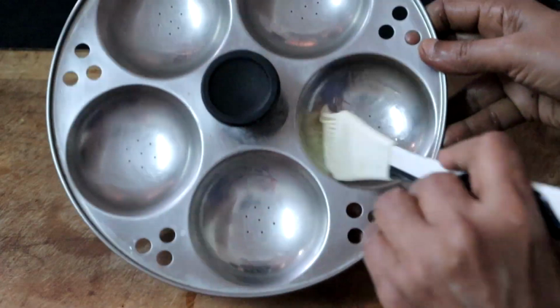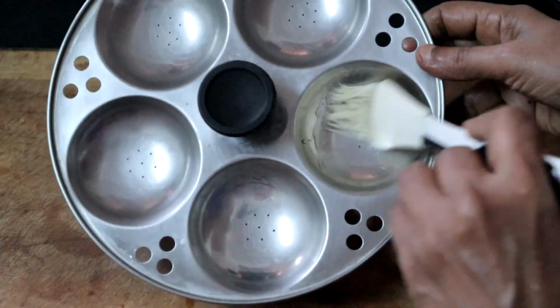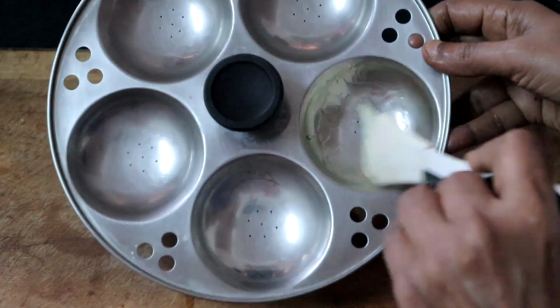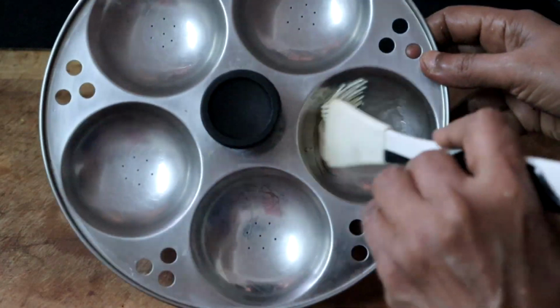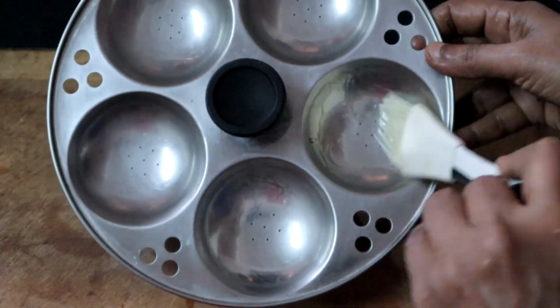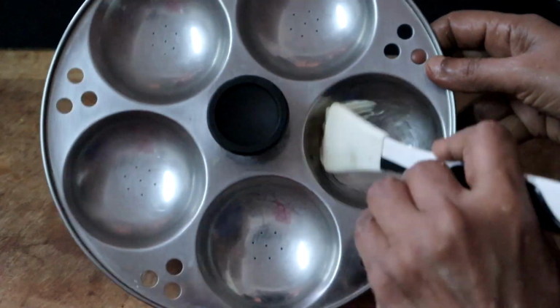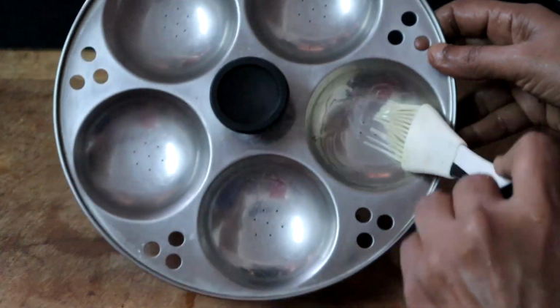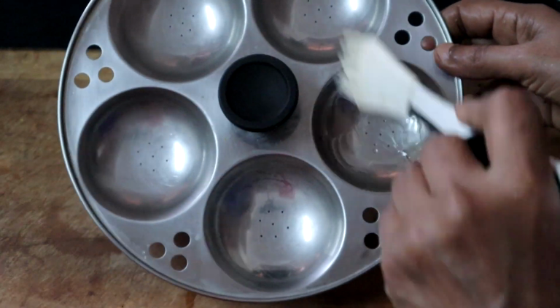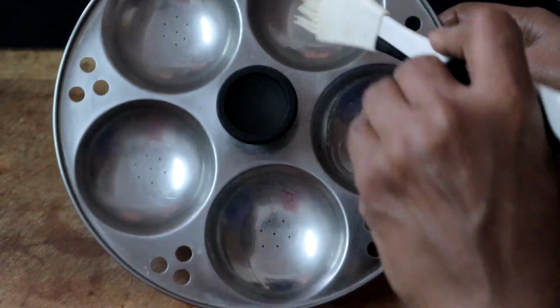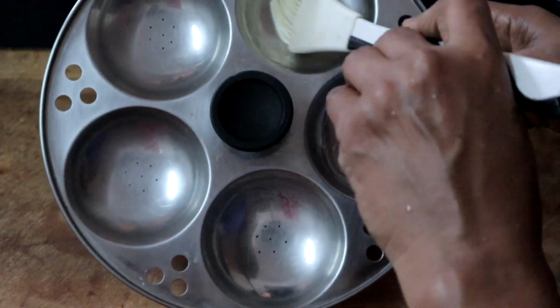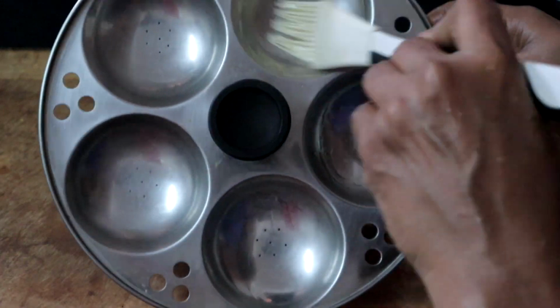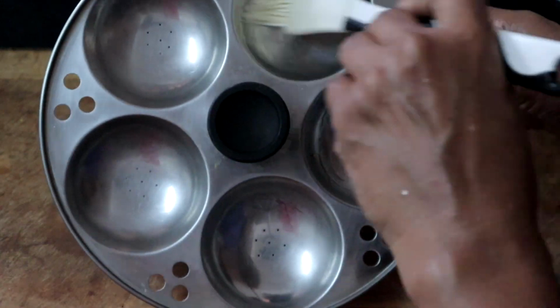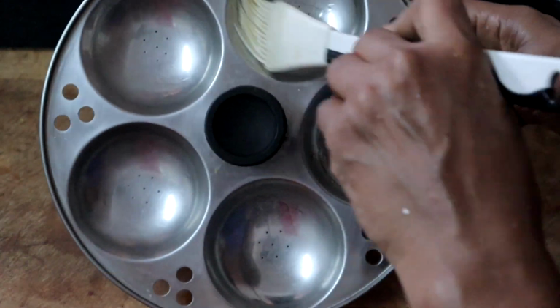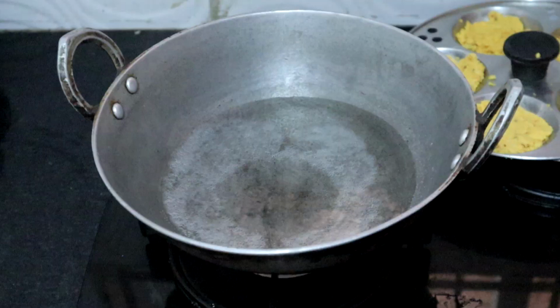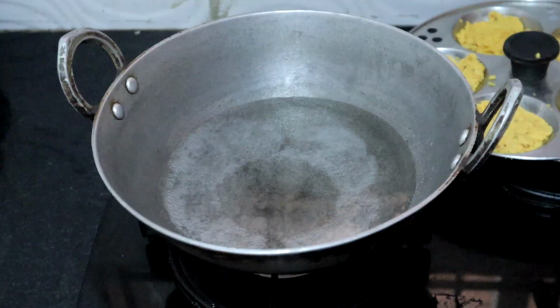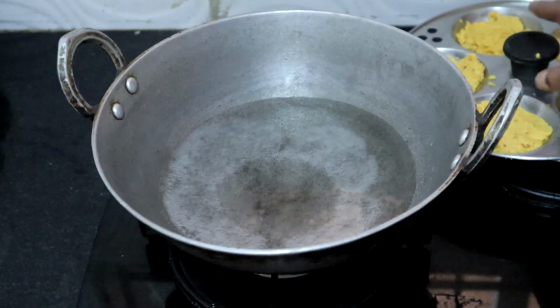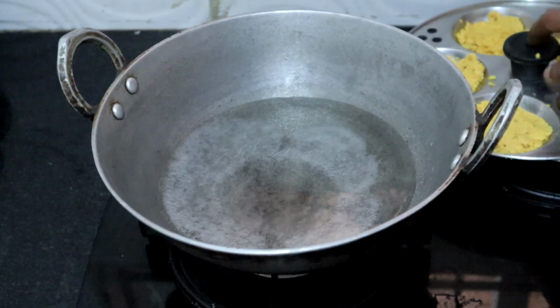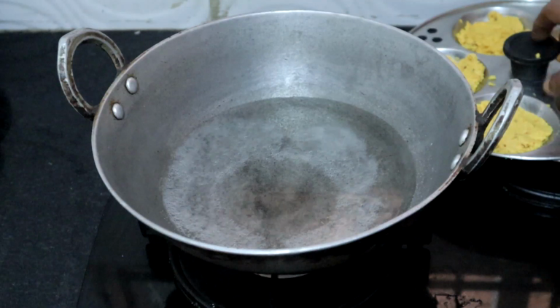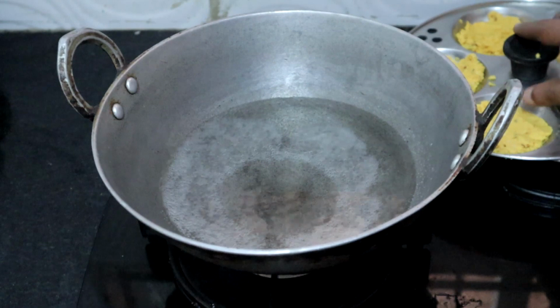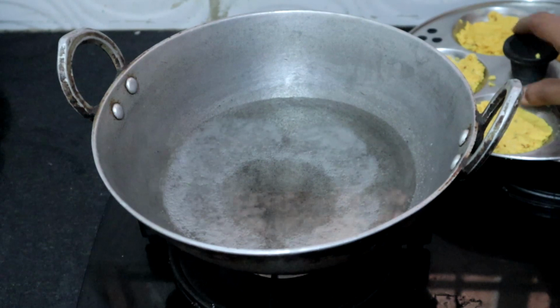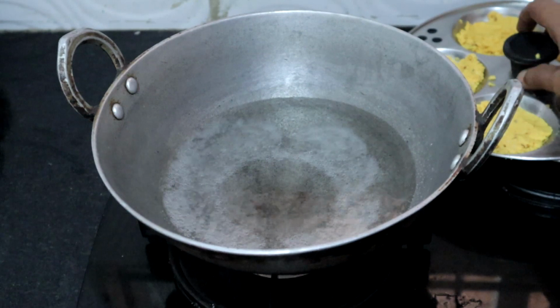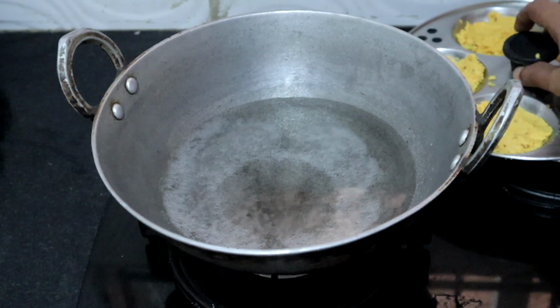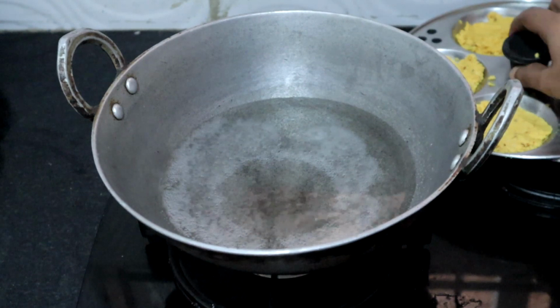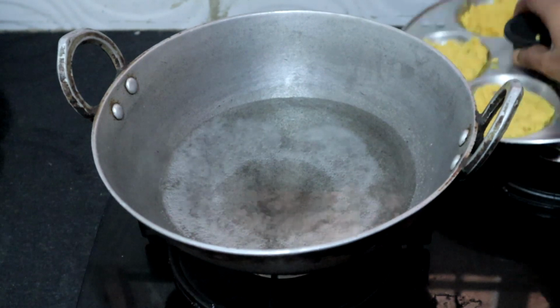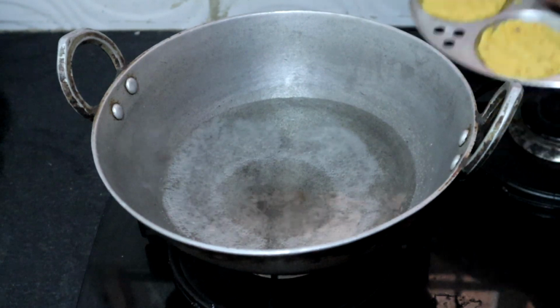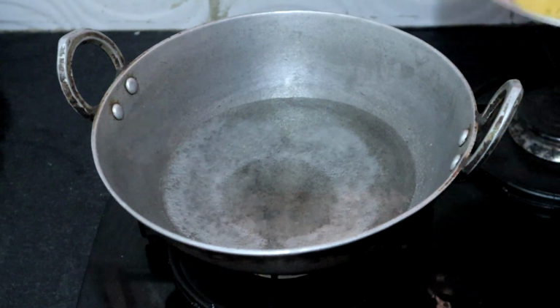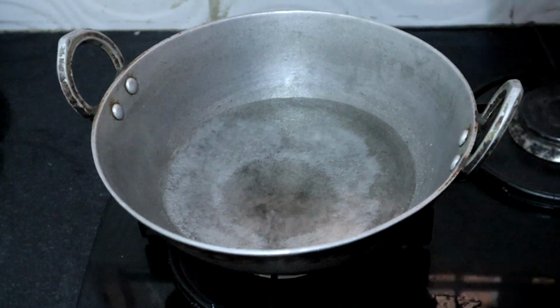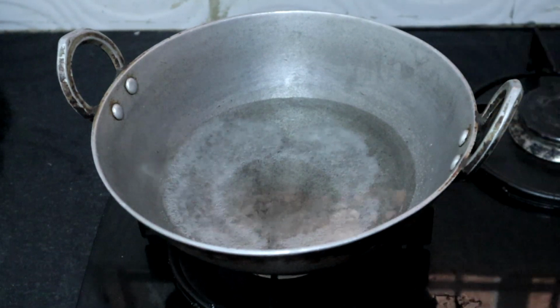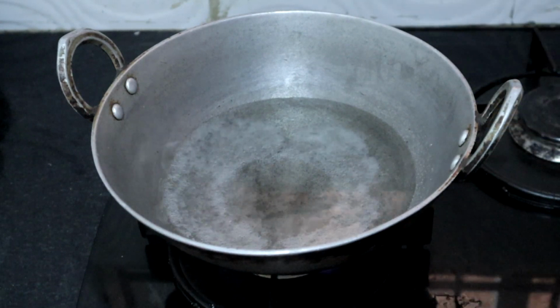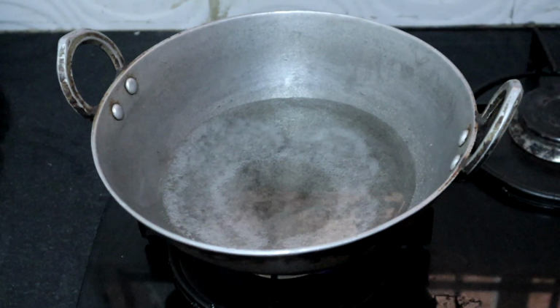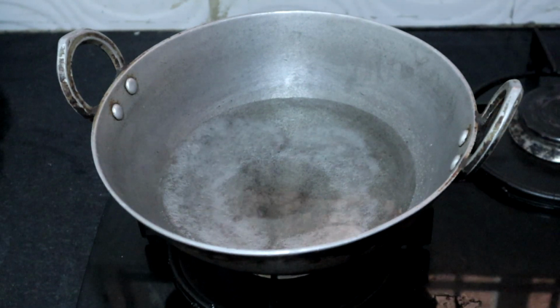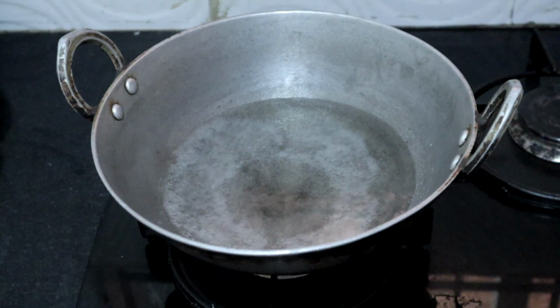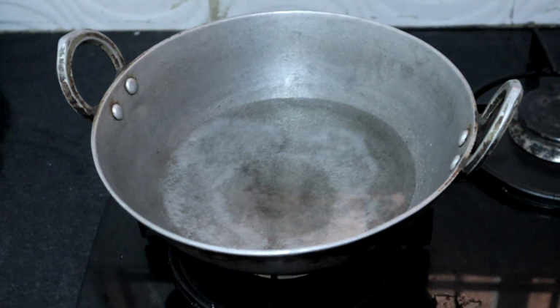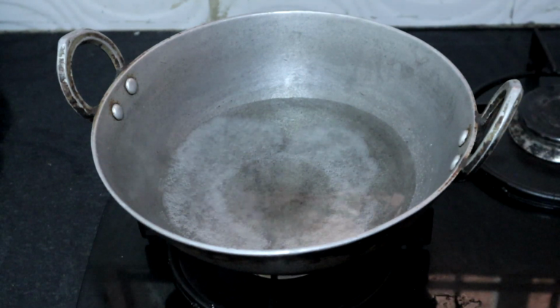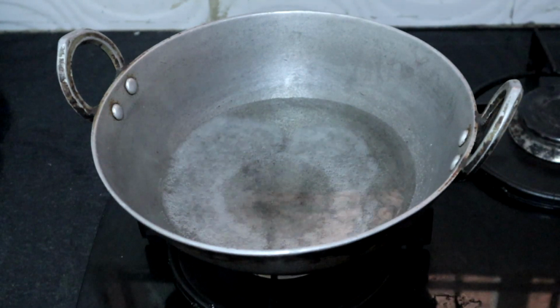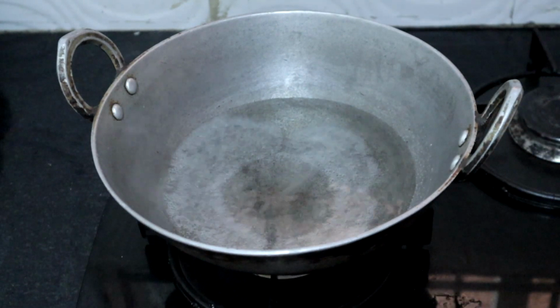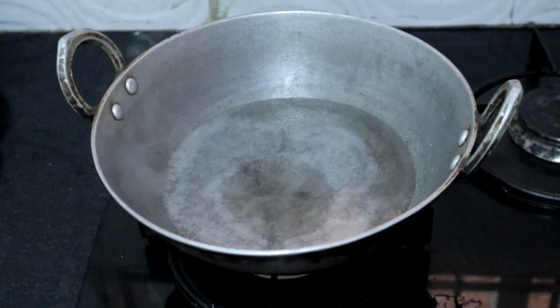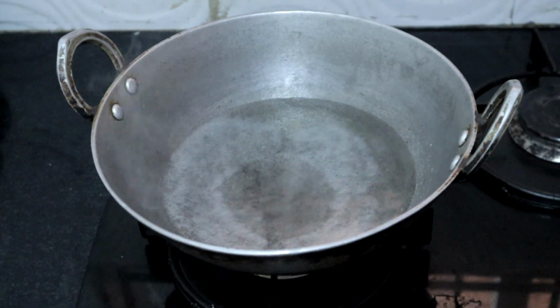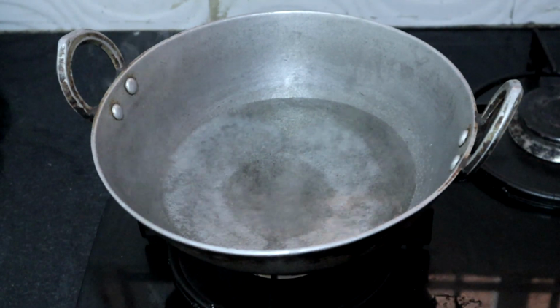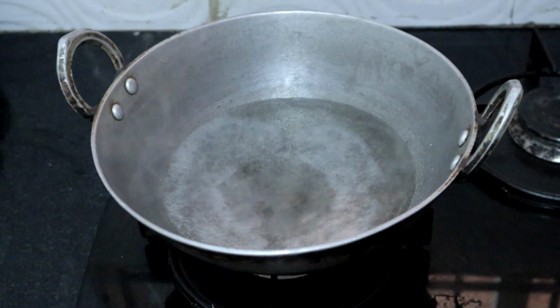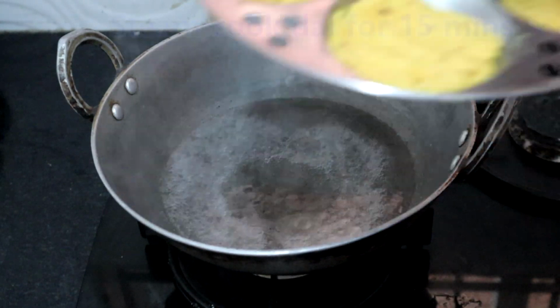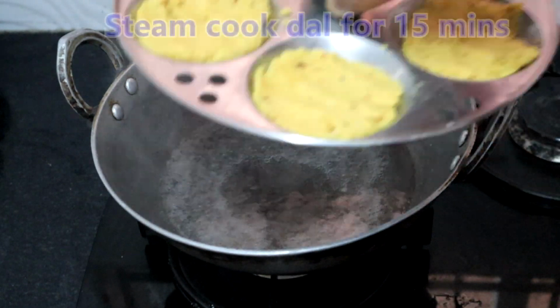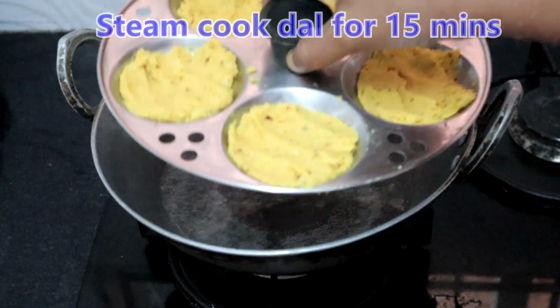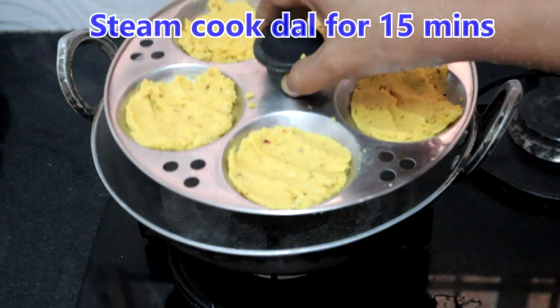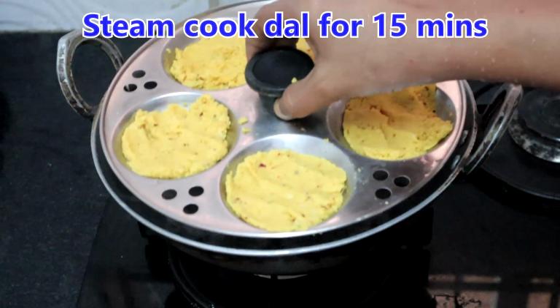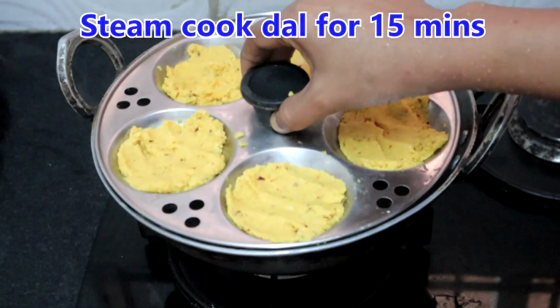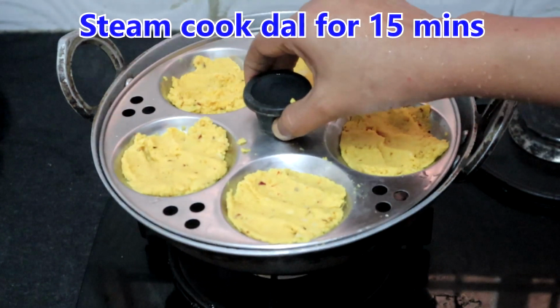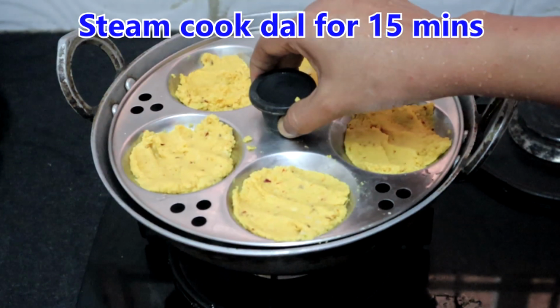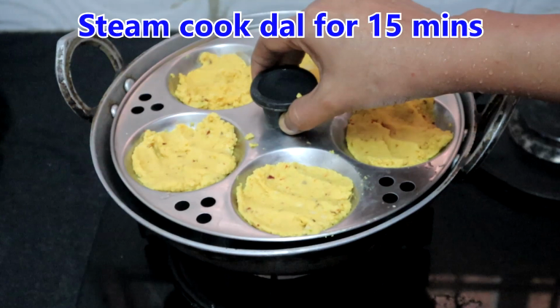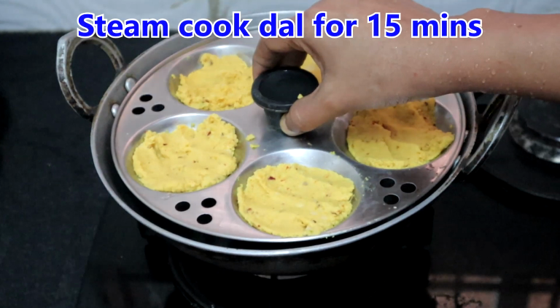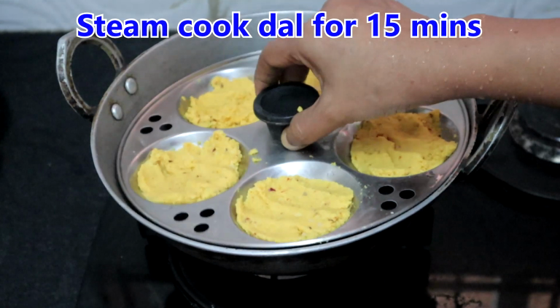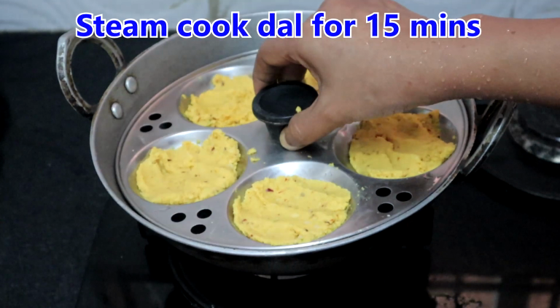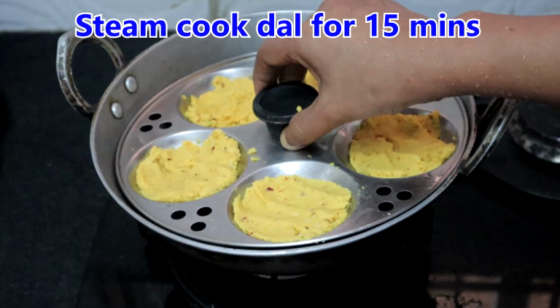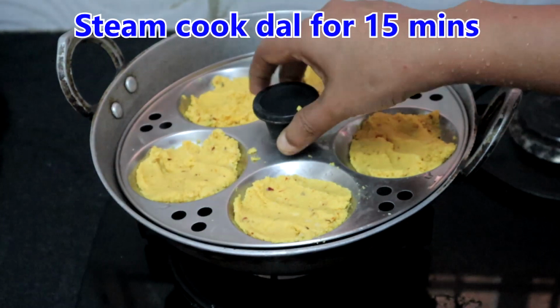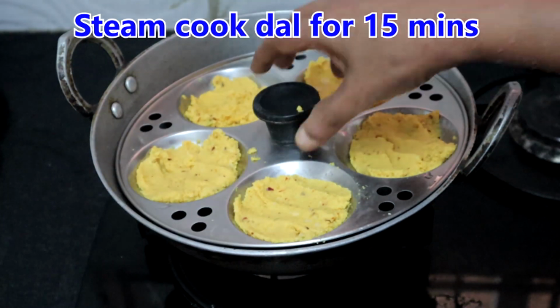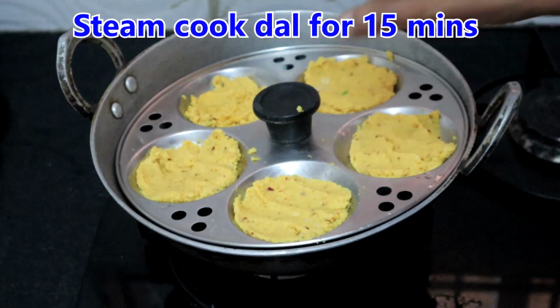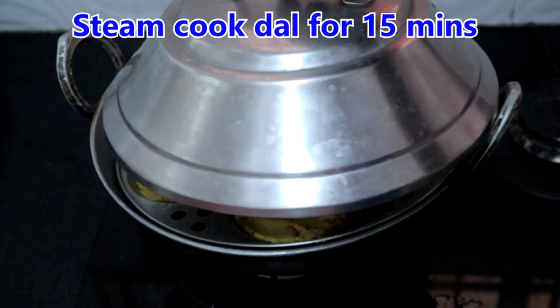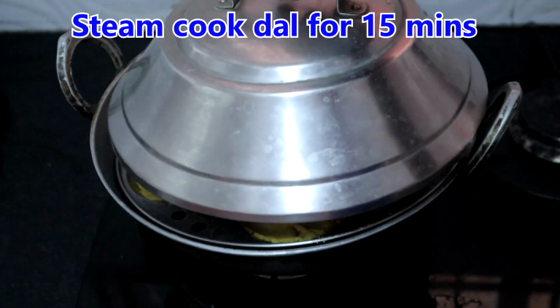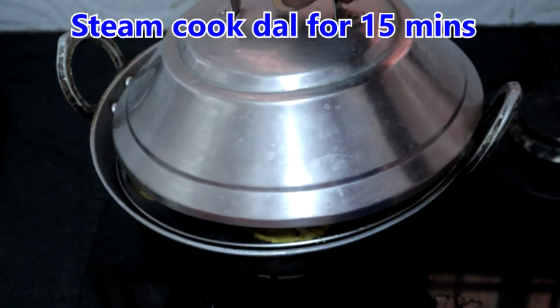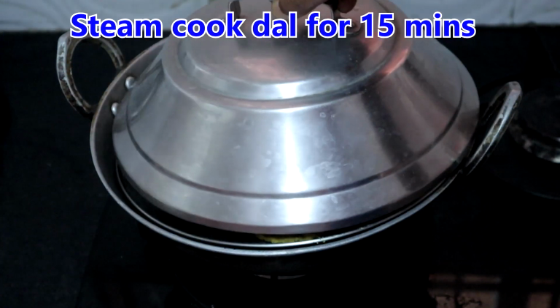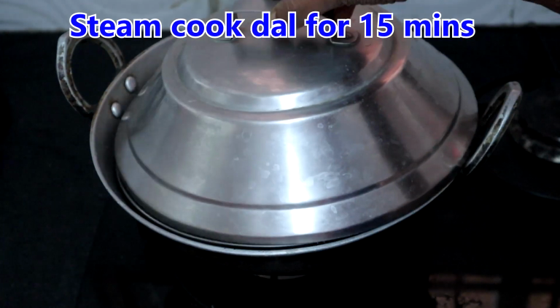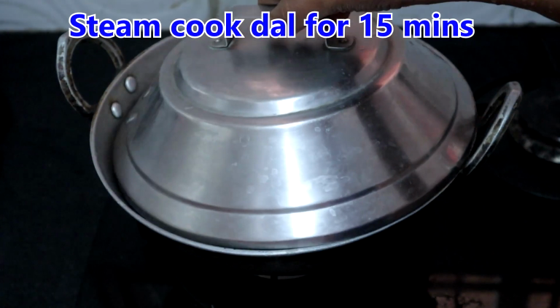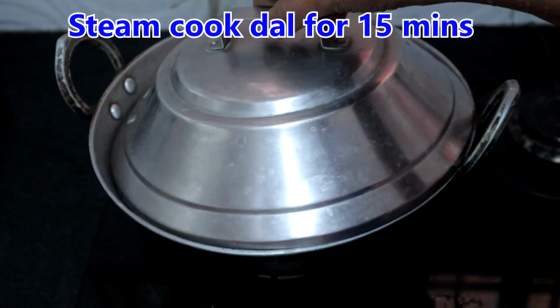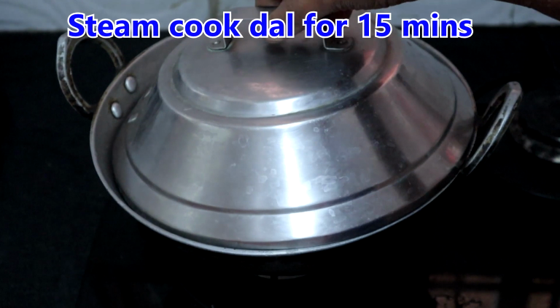Grease the idli mould with oil. Bring water to boil in a steamer or kadai. Place the dal and steam cook for 15 minutes.